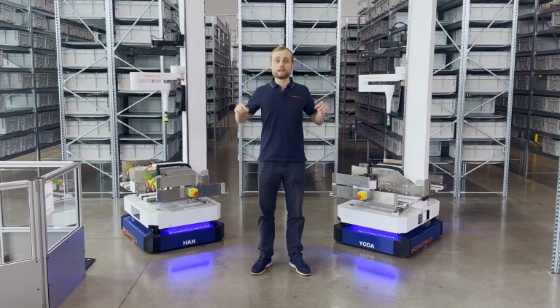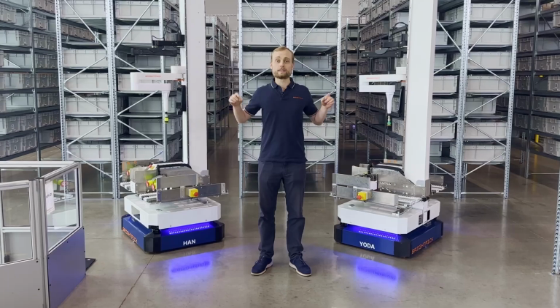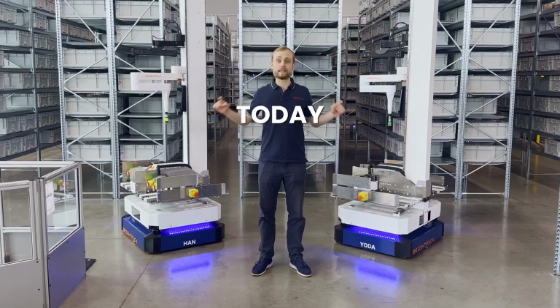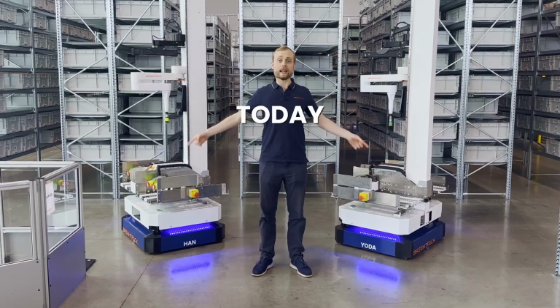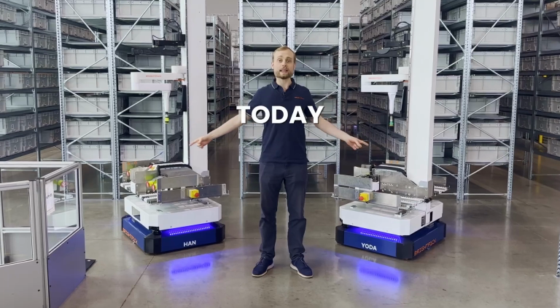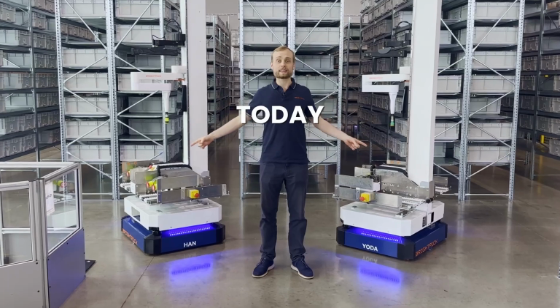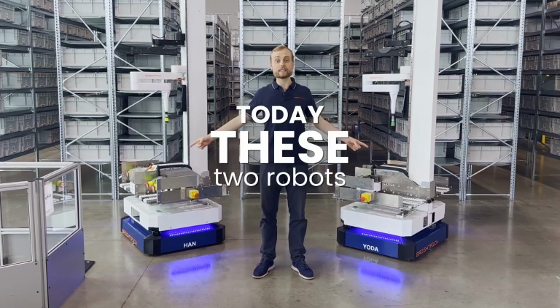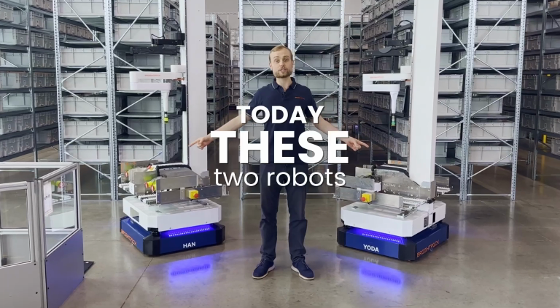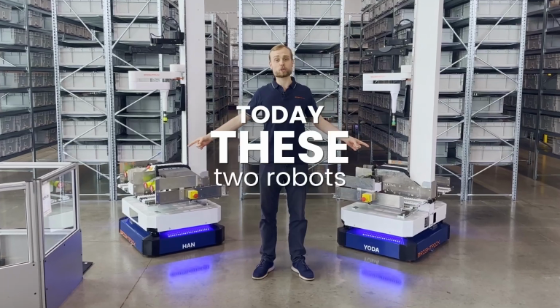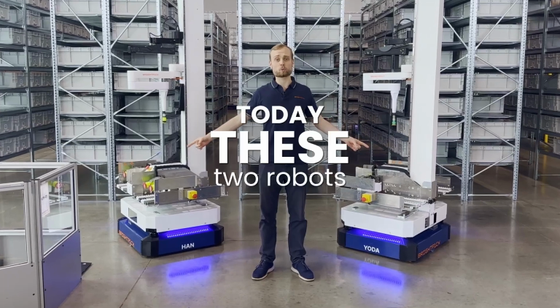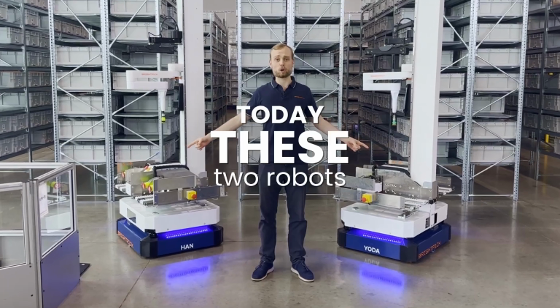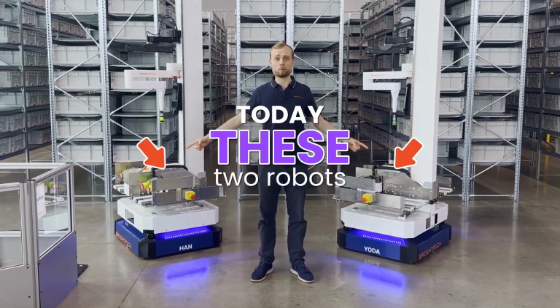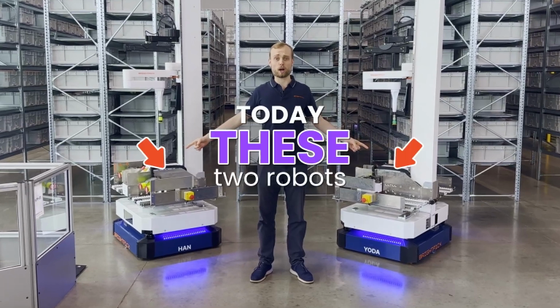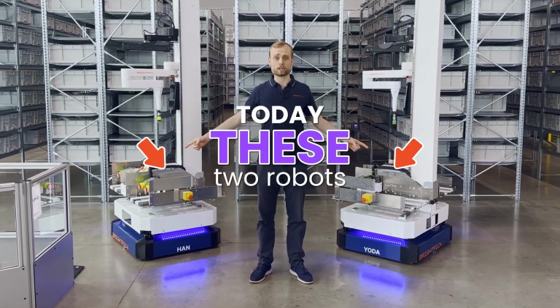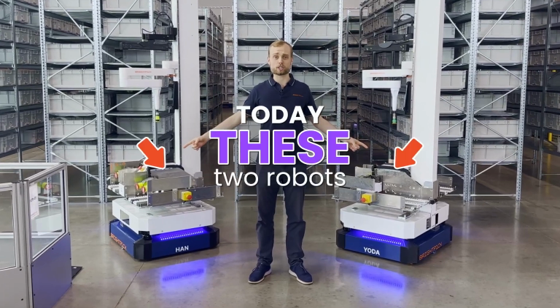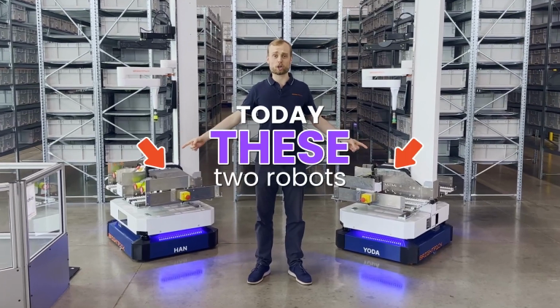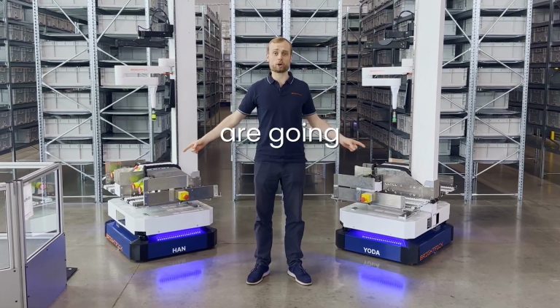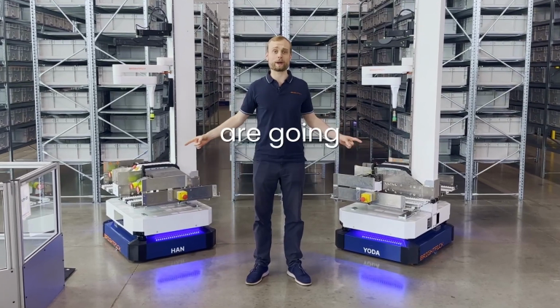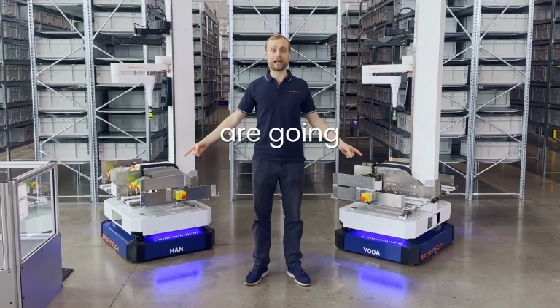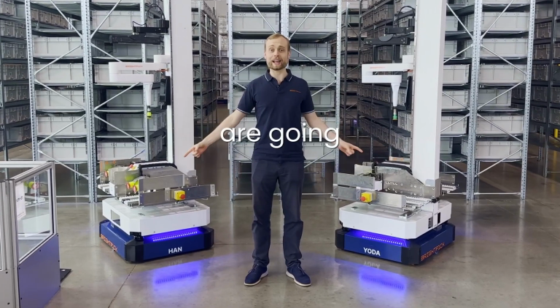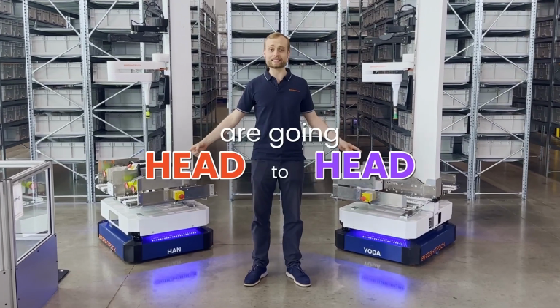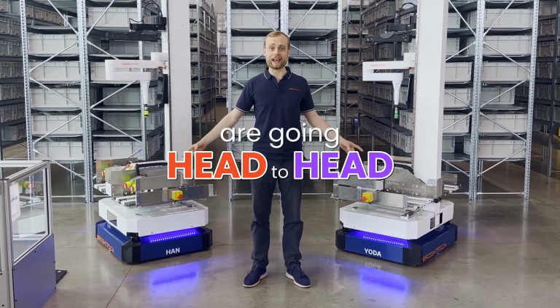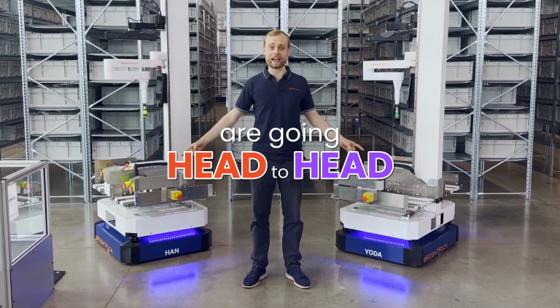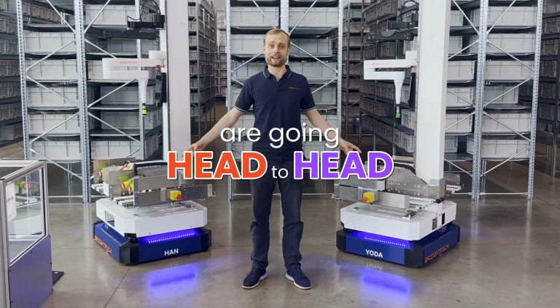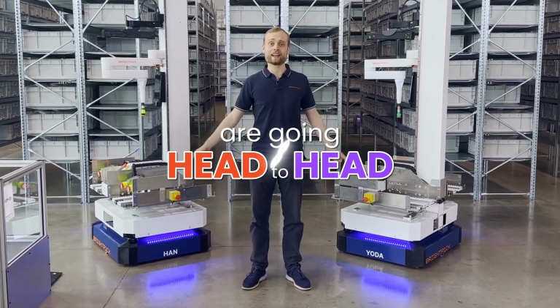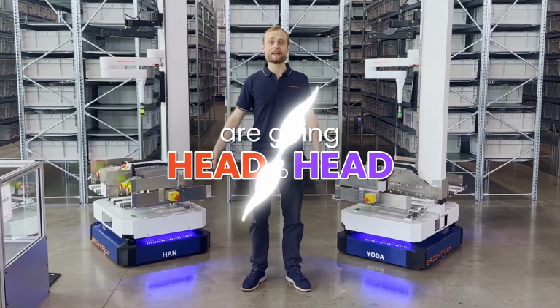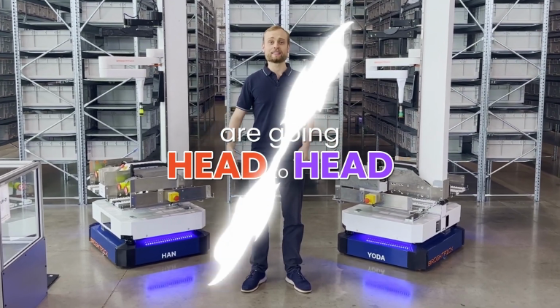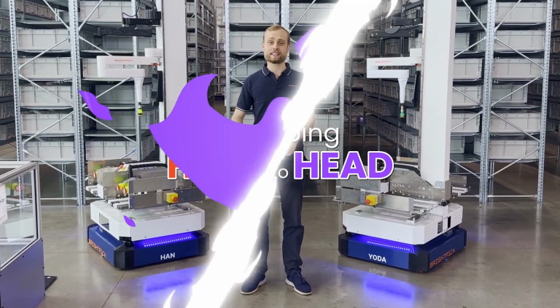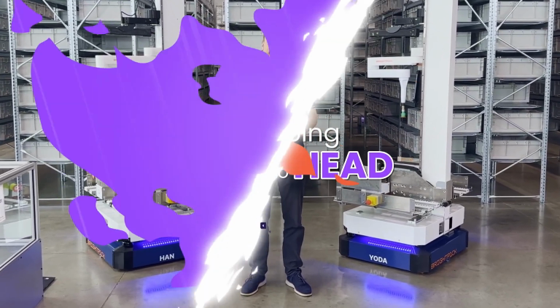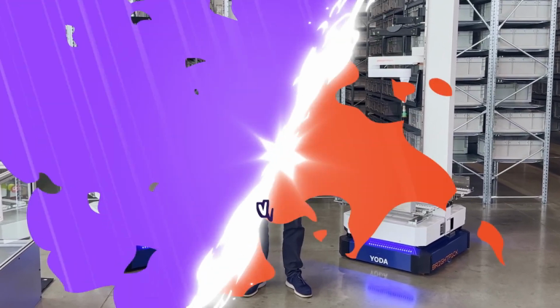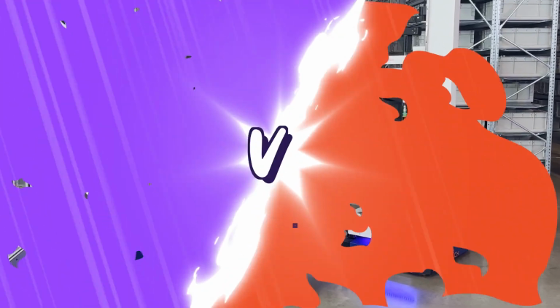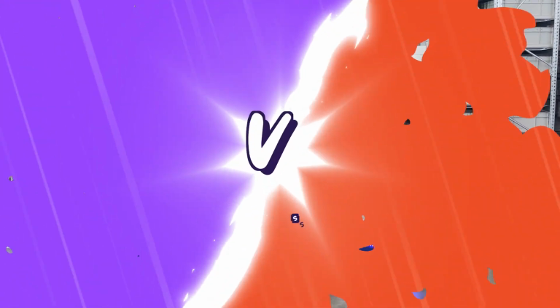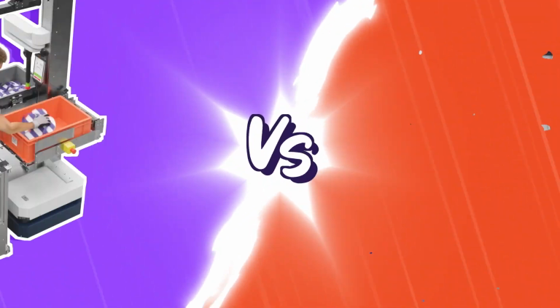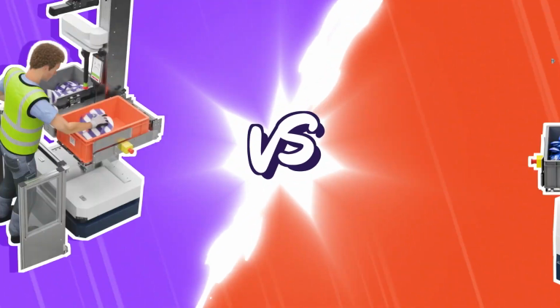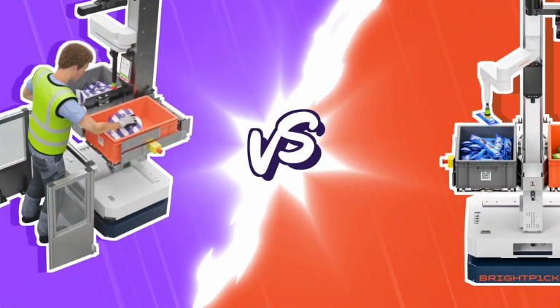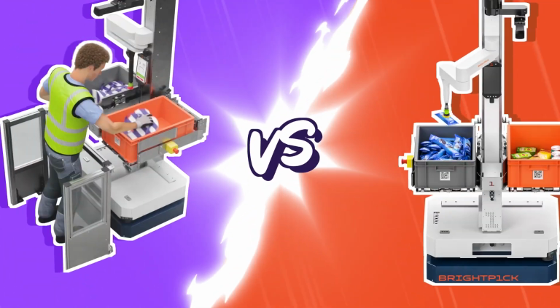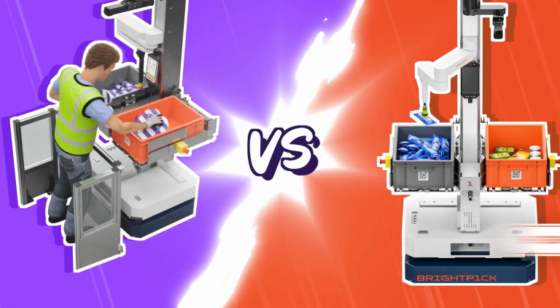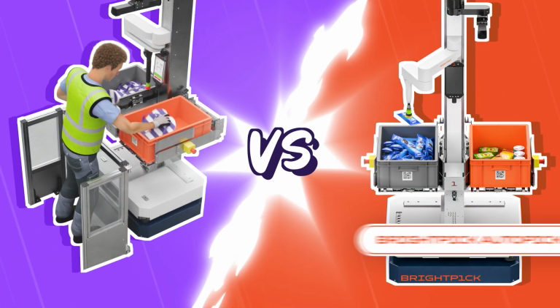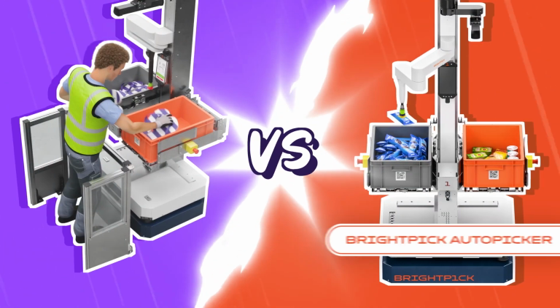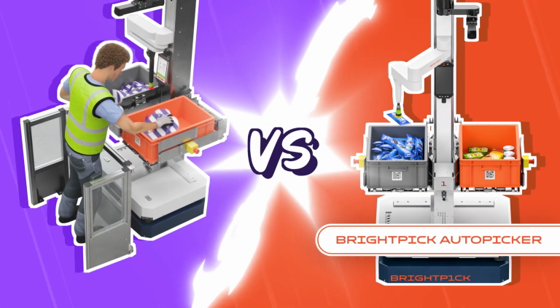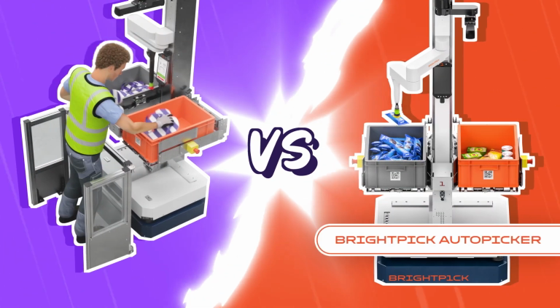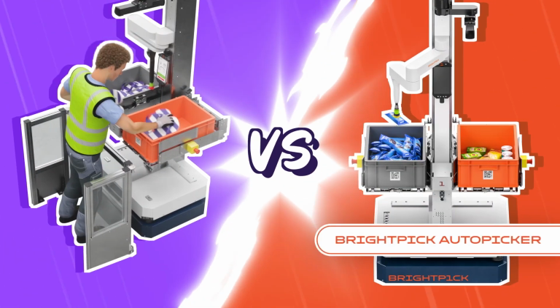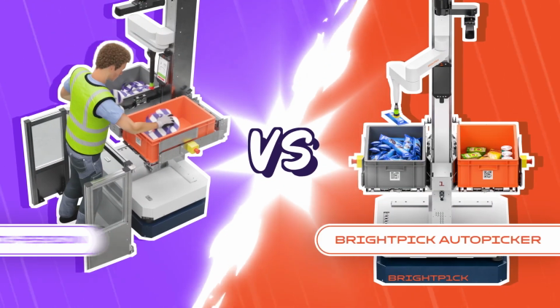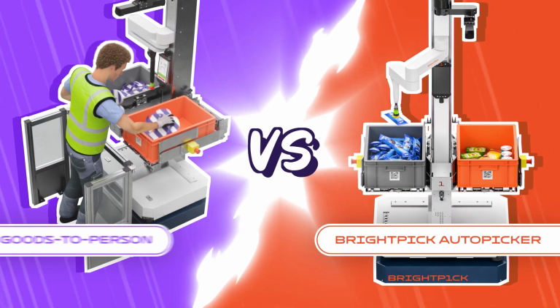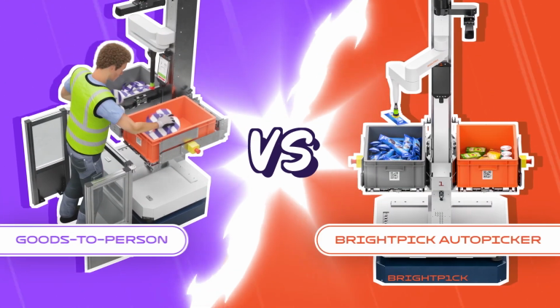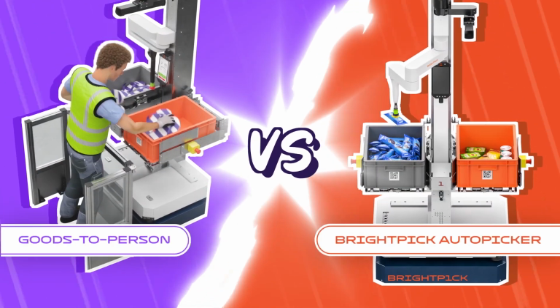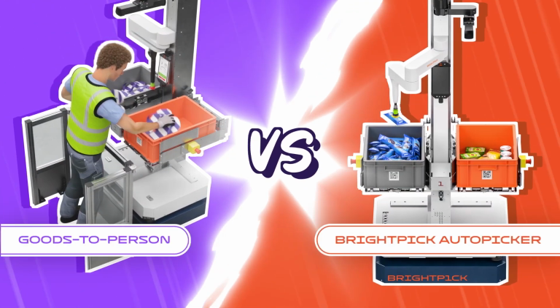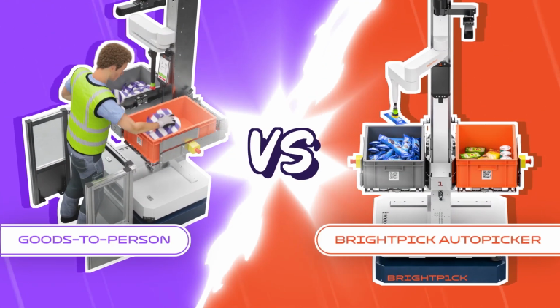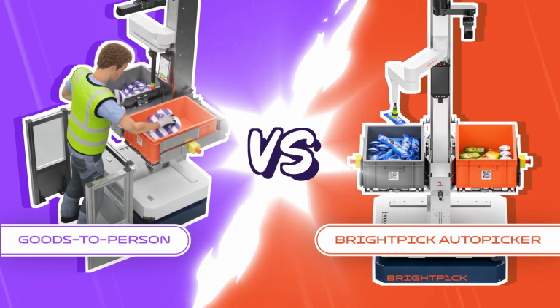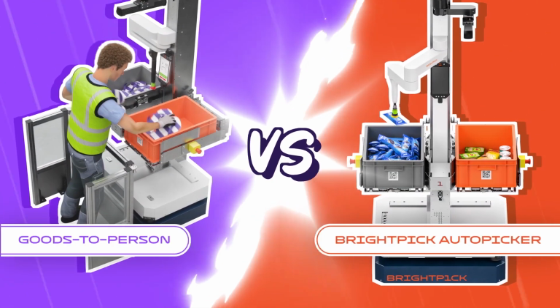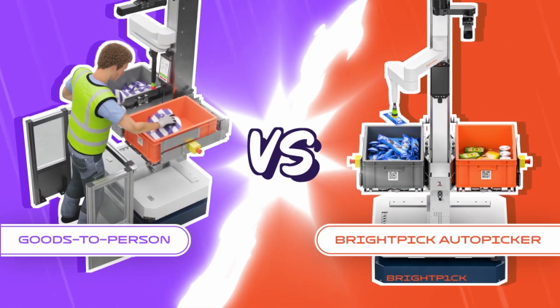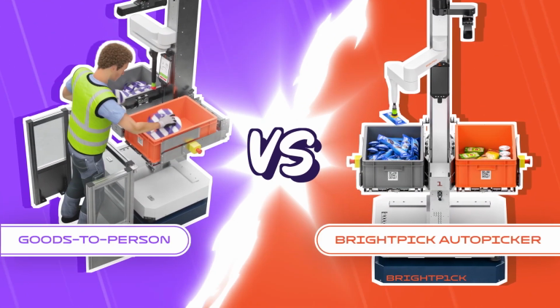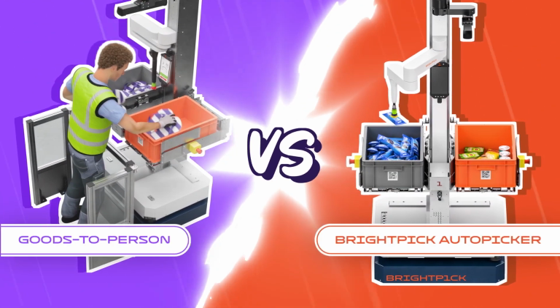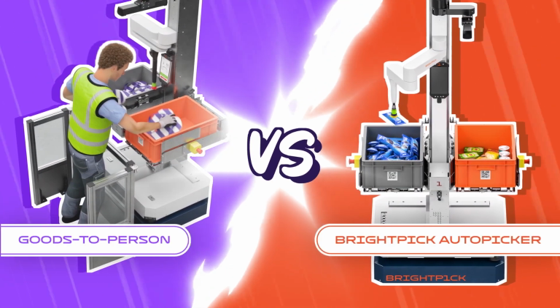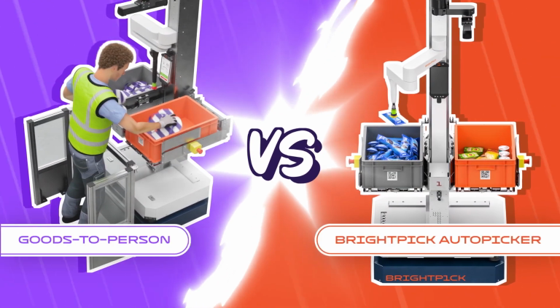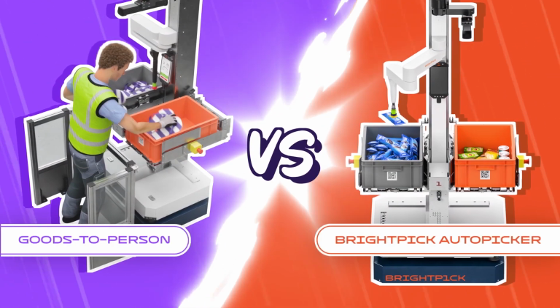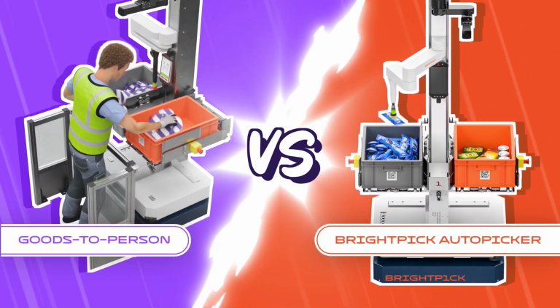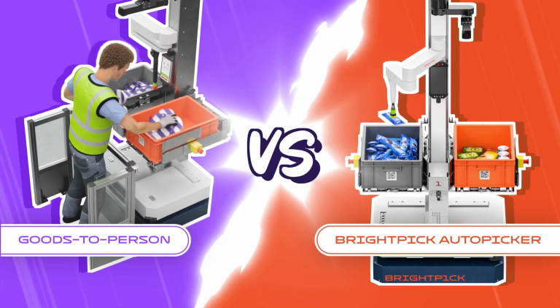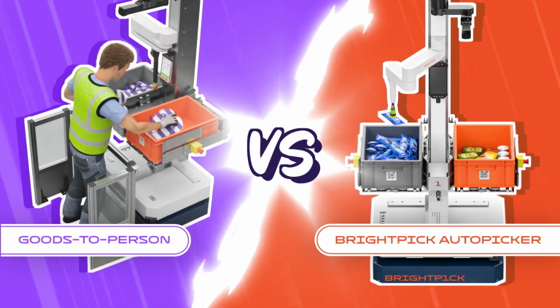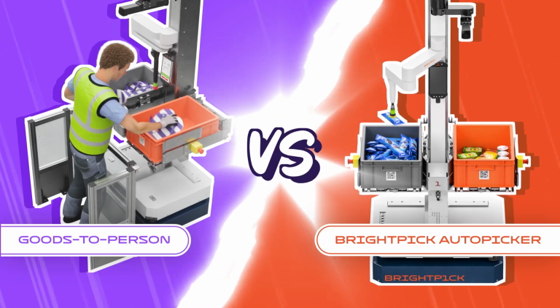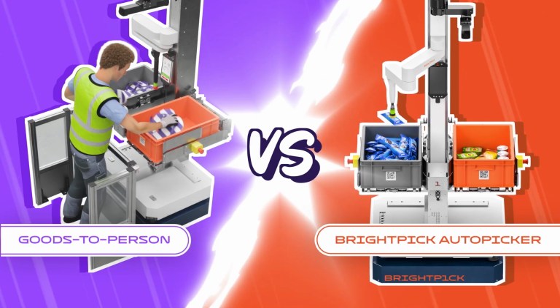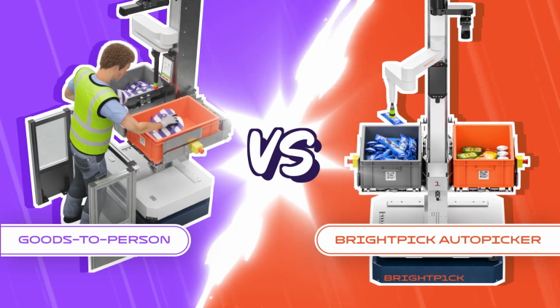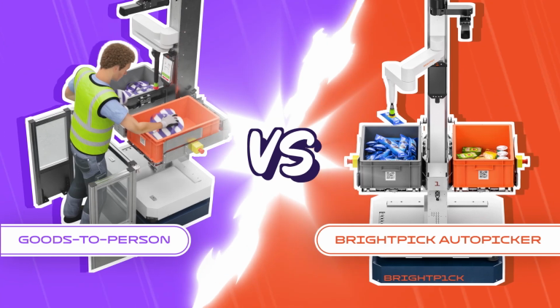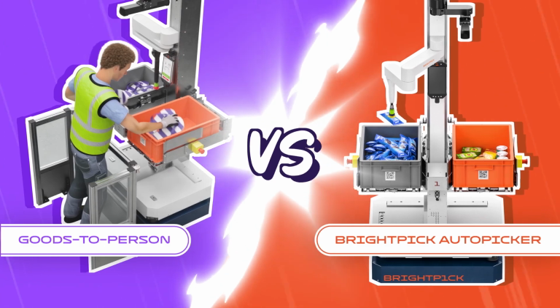Today, these two robots are going head to head to see if BrightPick Autopicker is actually faster than goods to person picking.